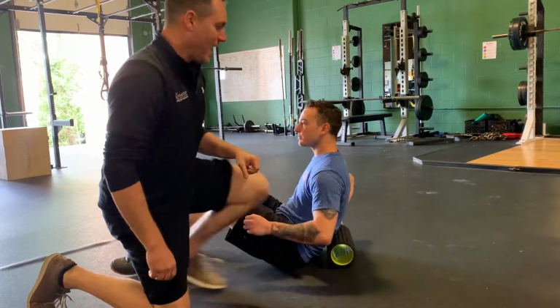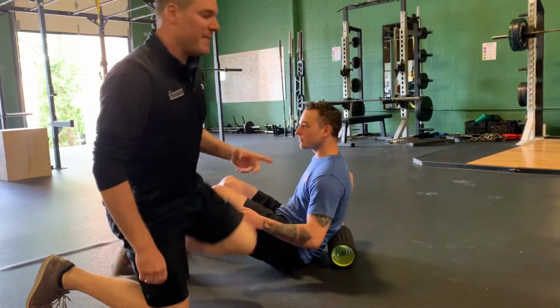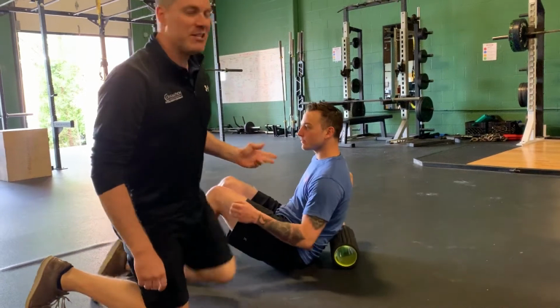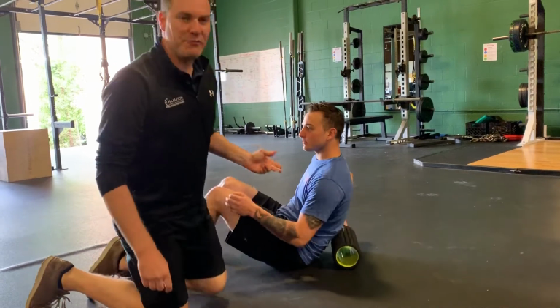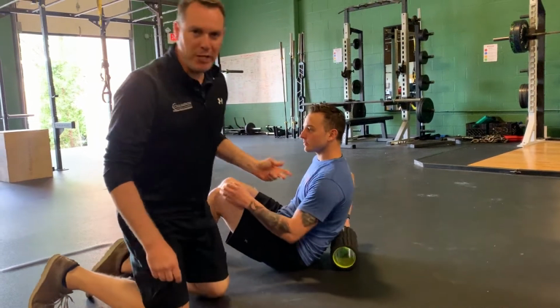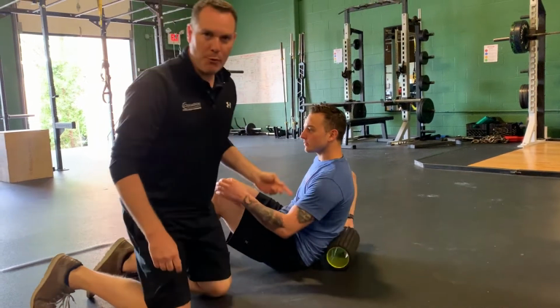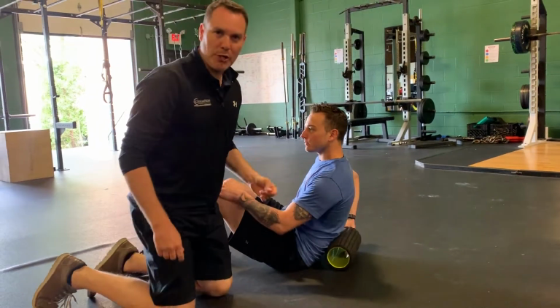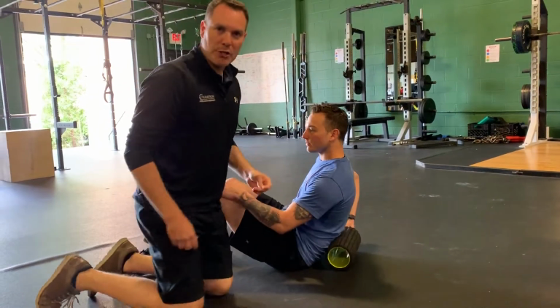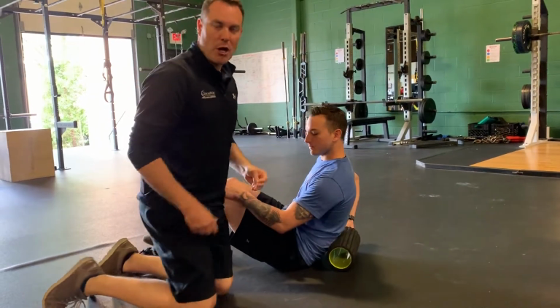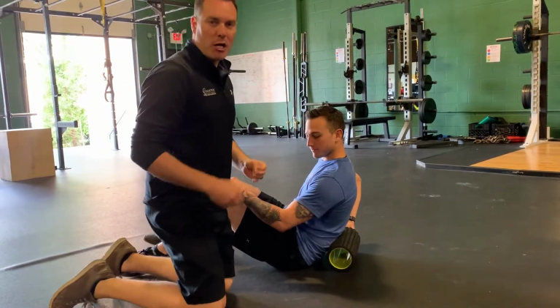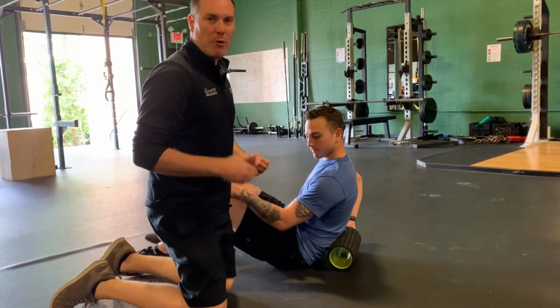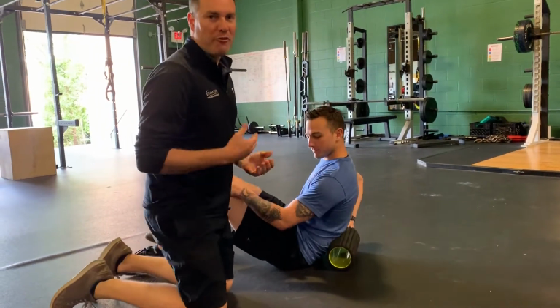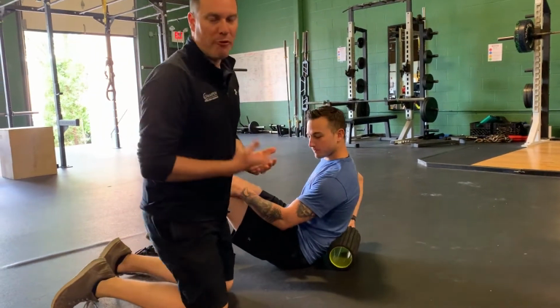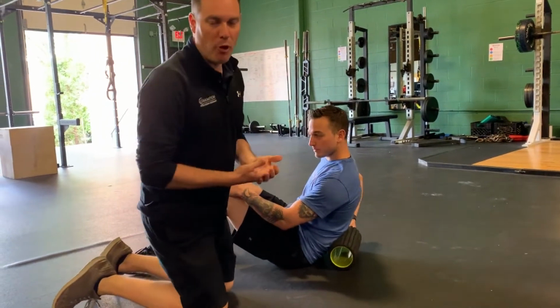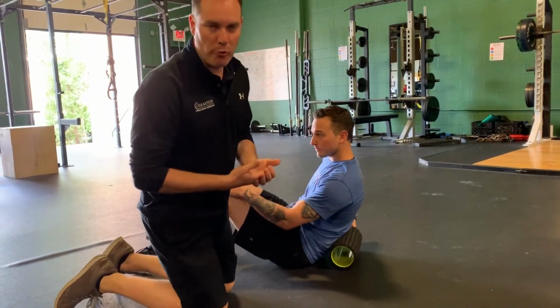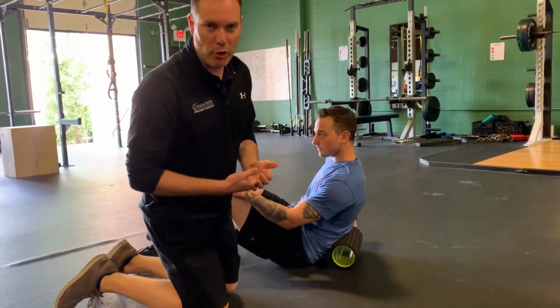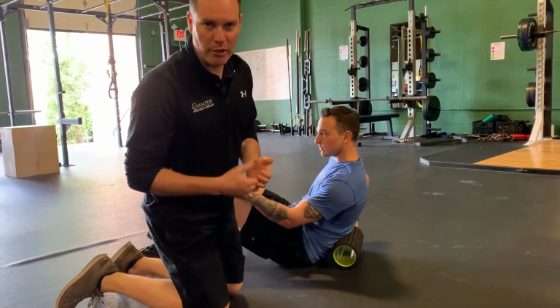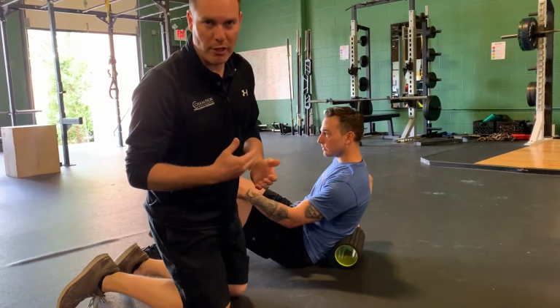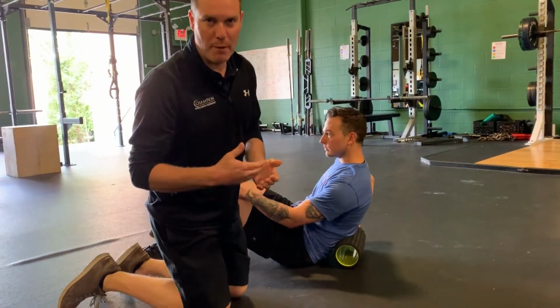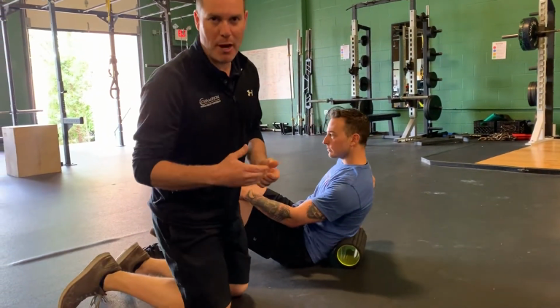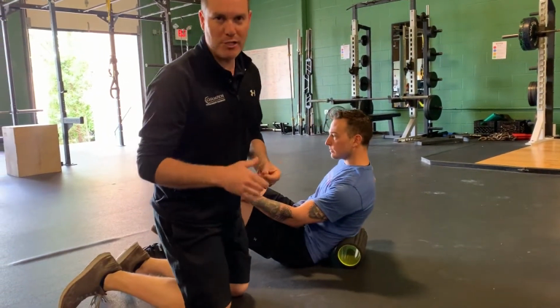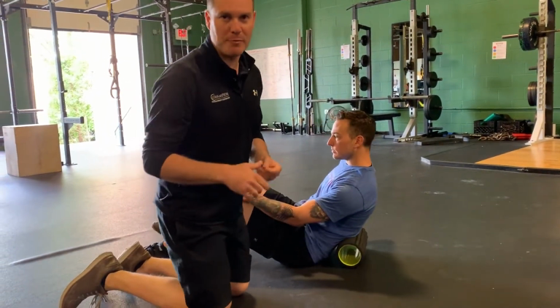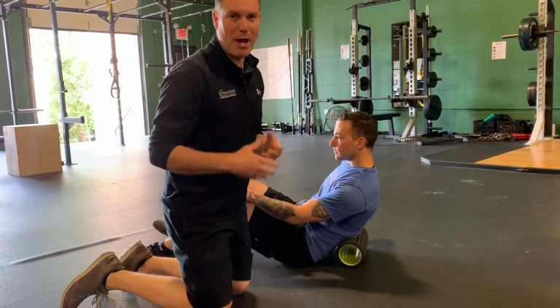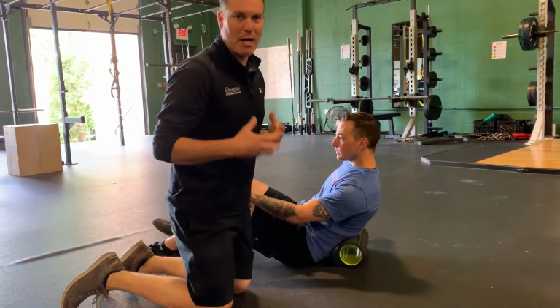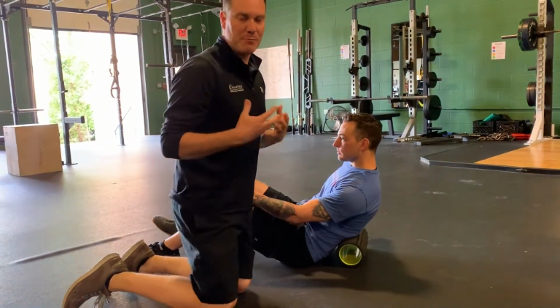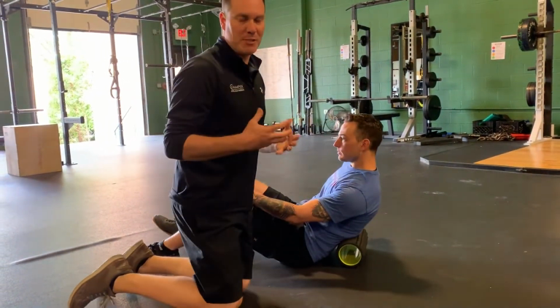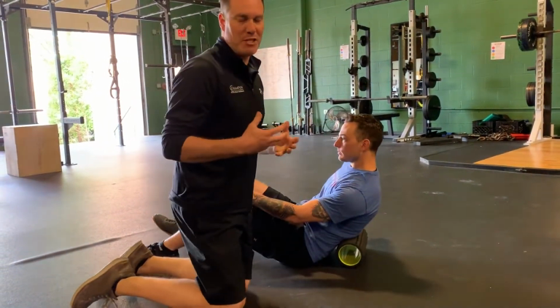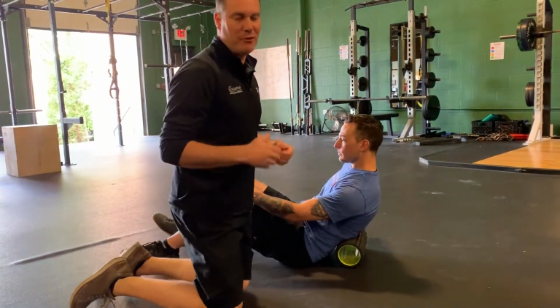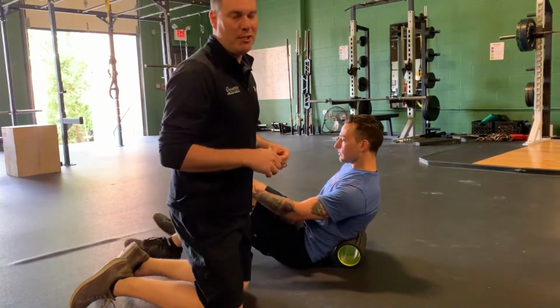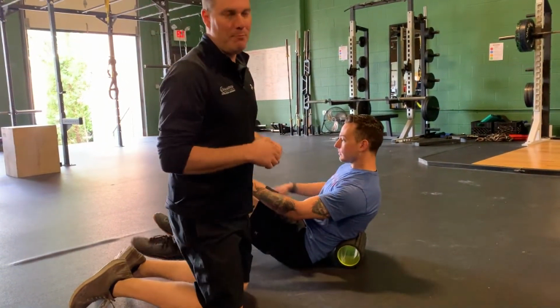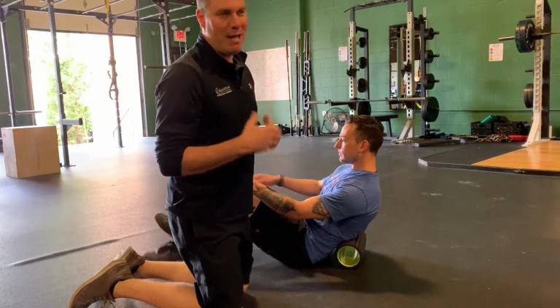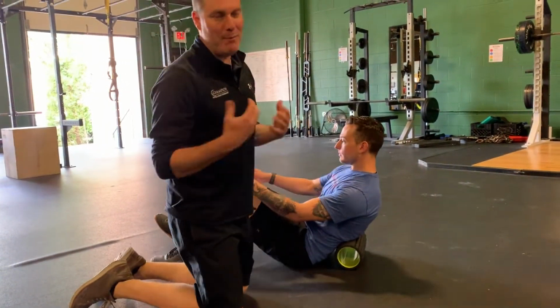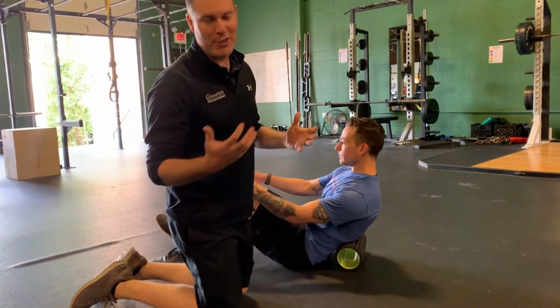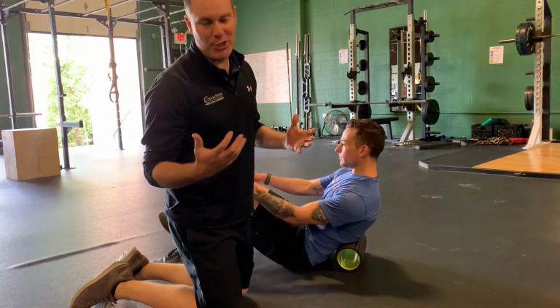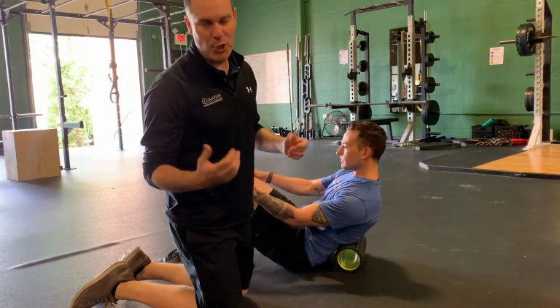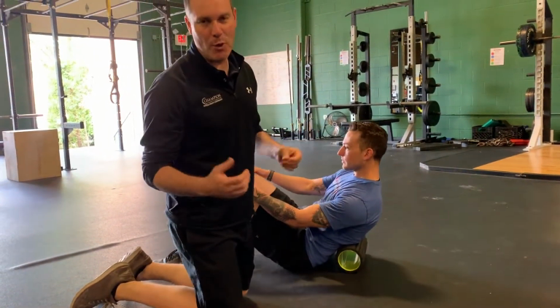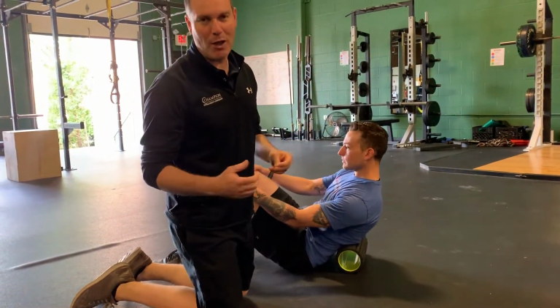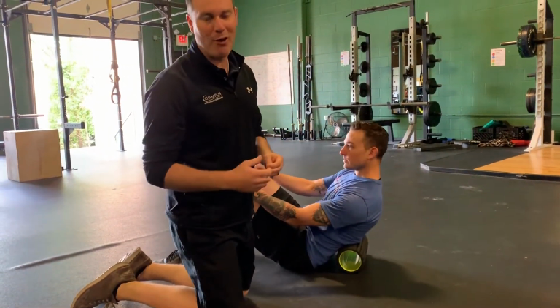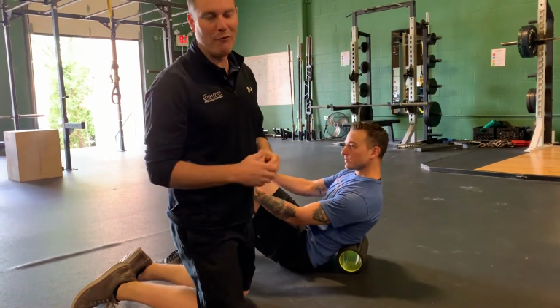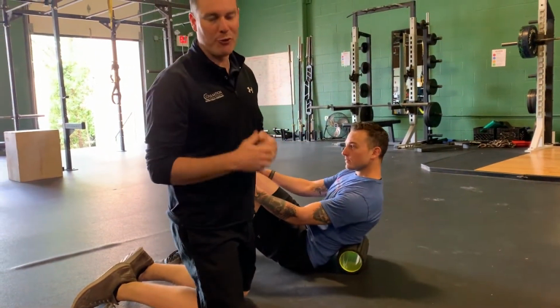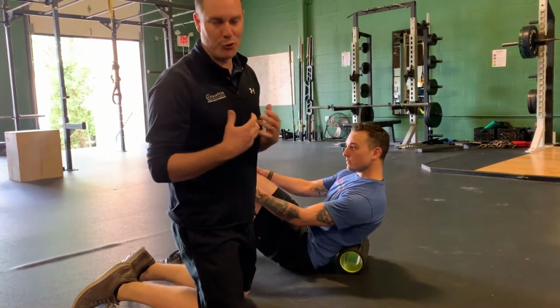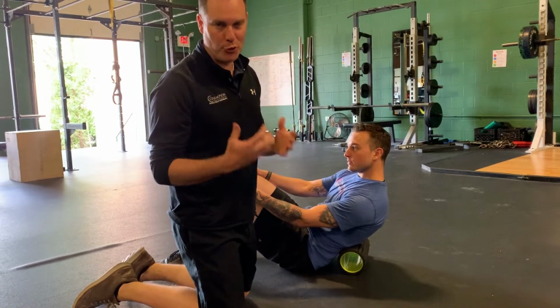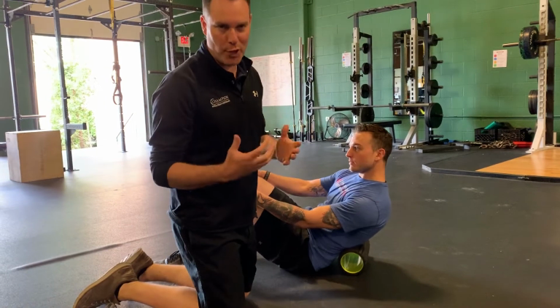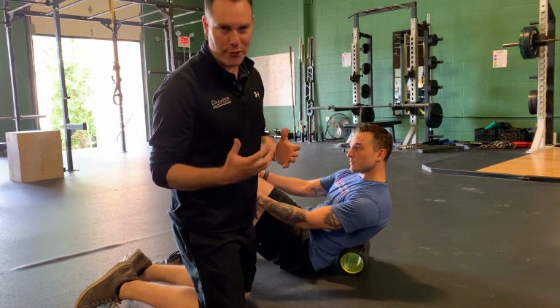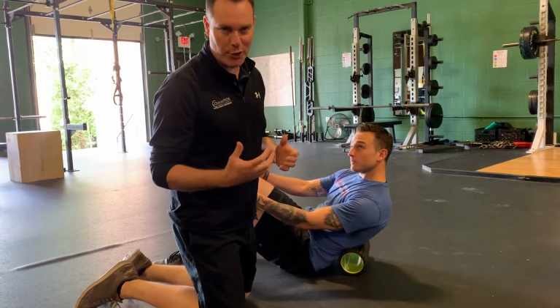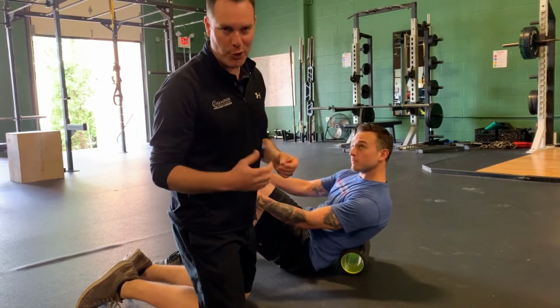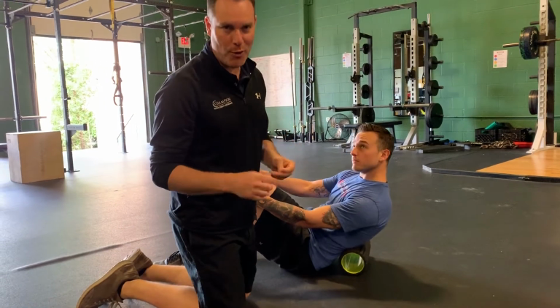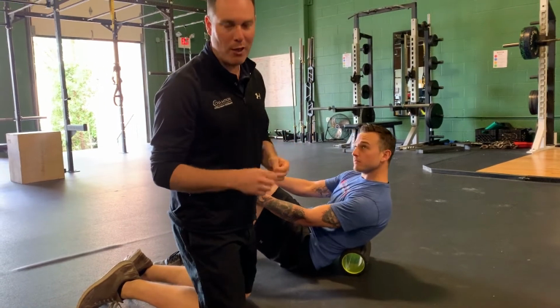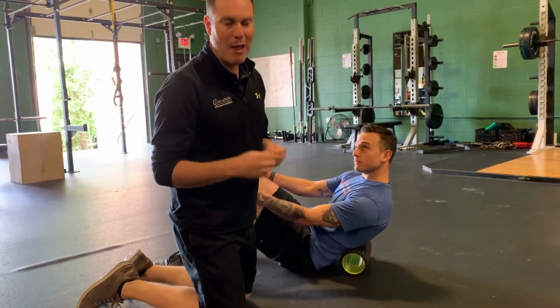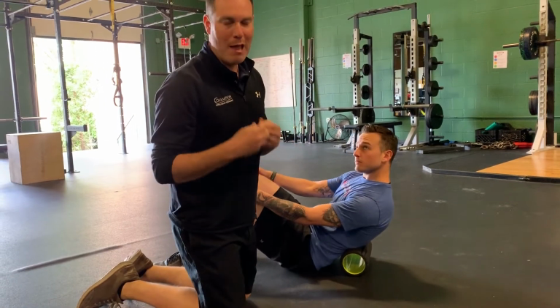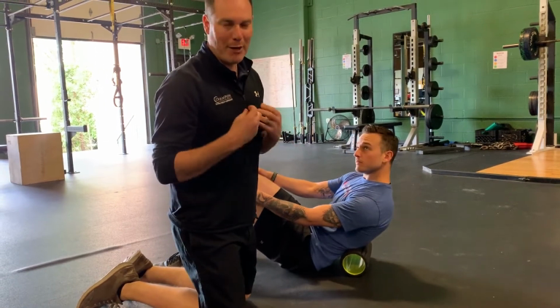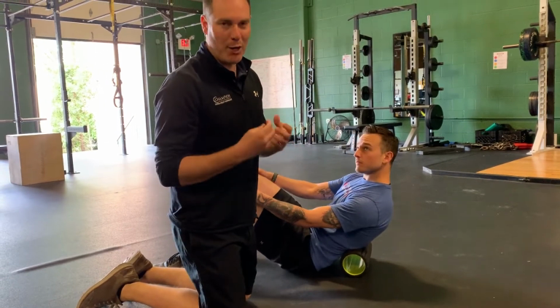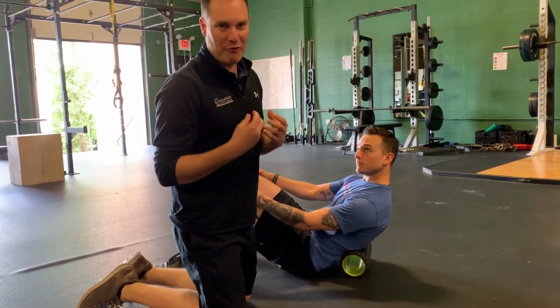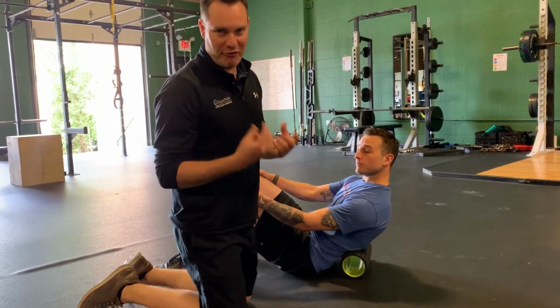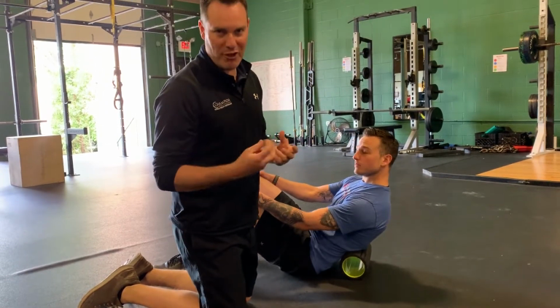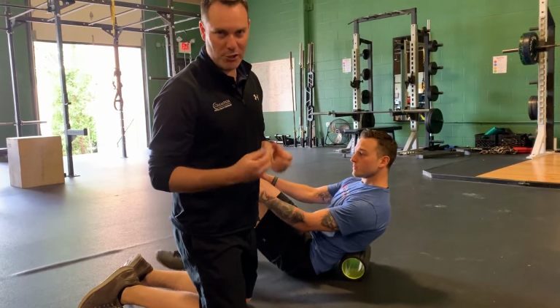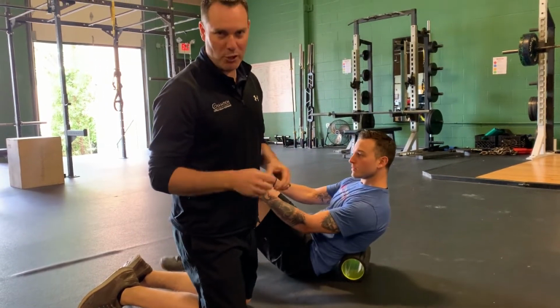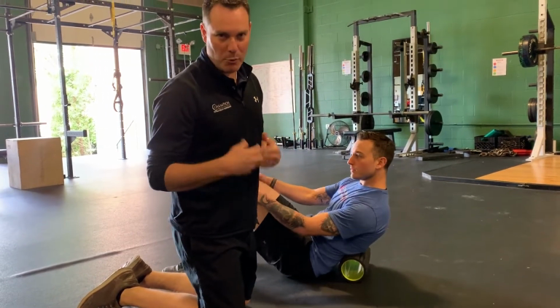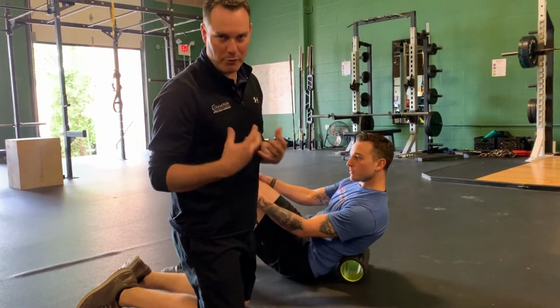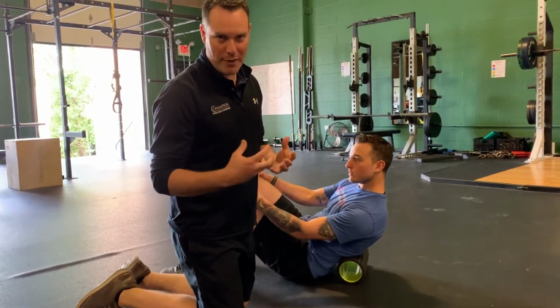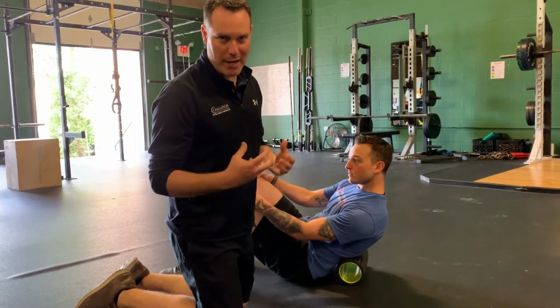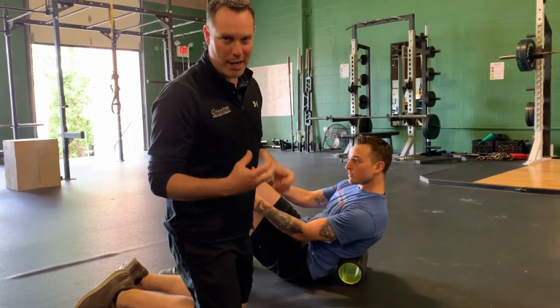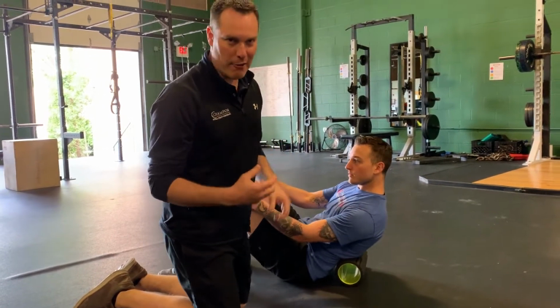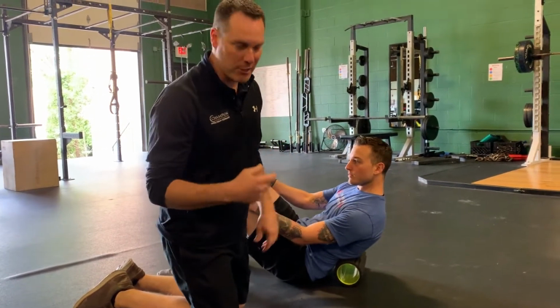In this video I want to talk about foam rolling the lumbar spine, specifically maybe the QL. I don't know if we're truly on the QL, but I know it feels good and we're in that area.